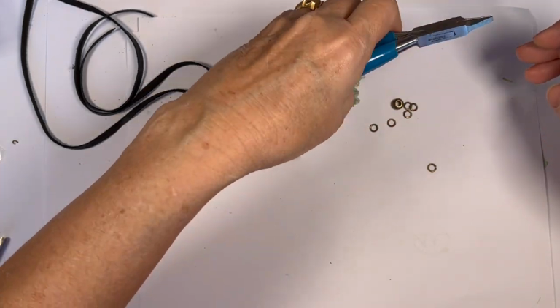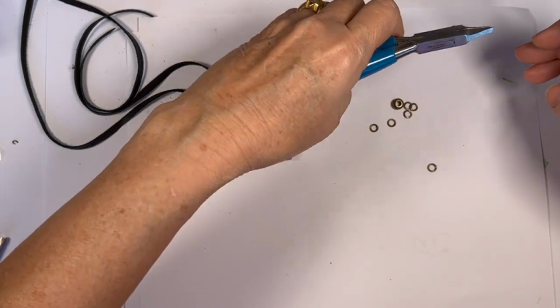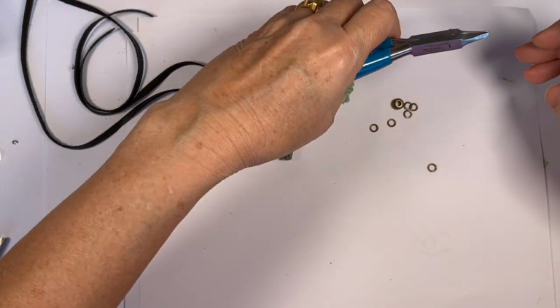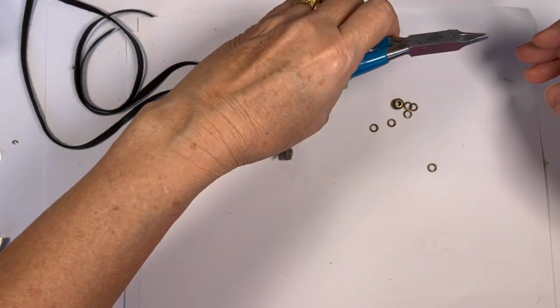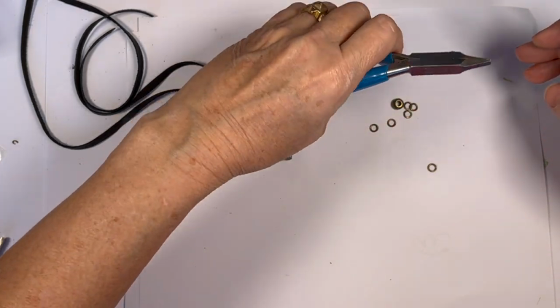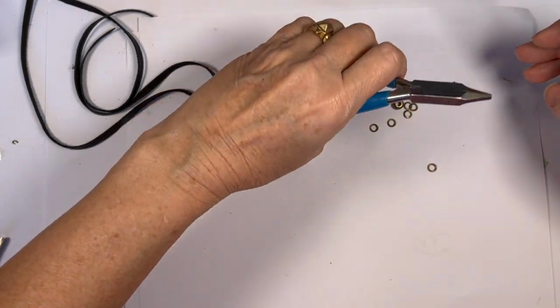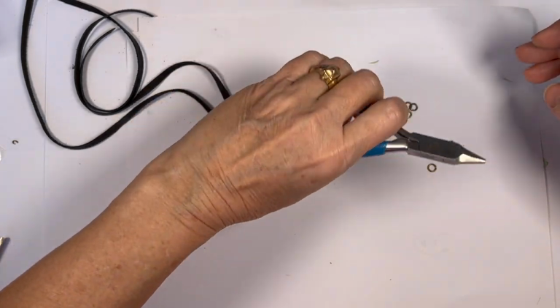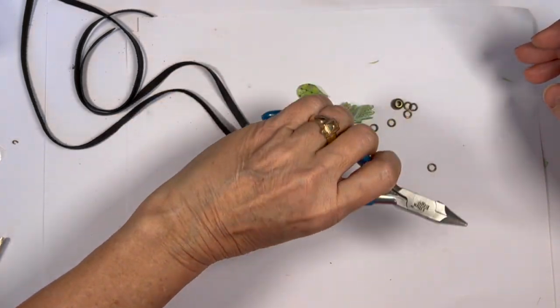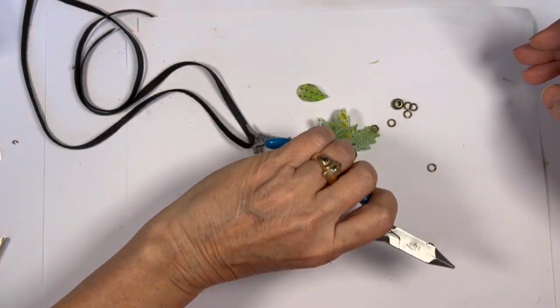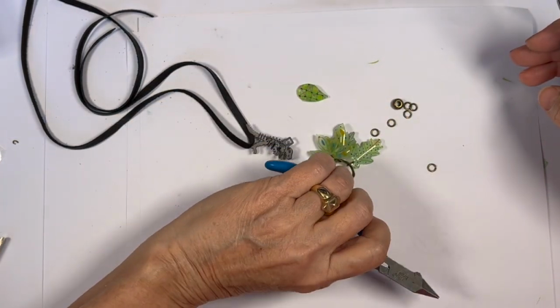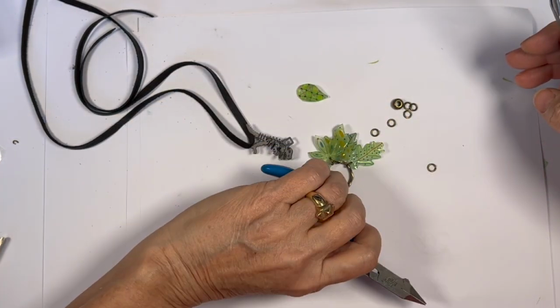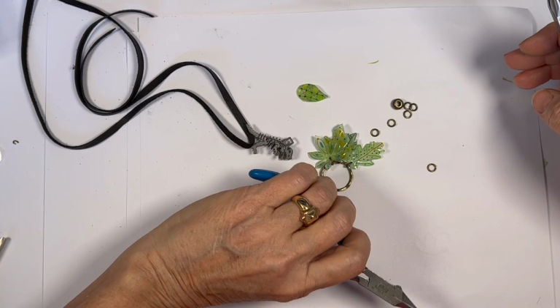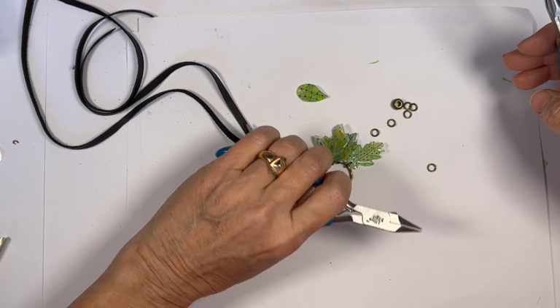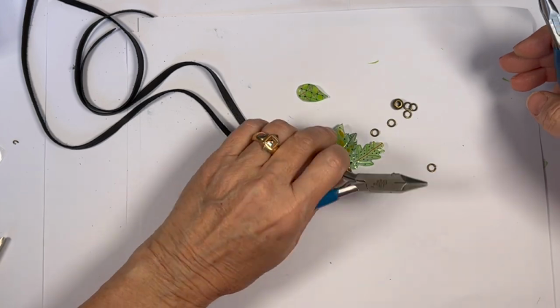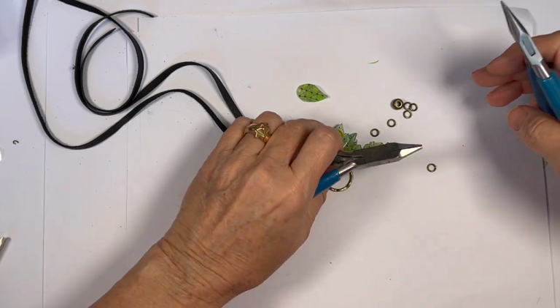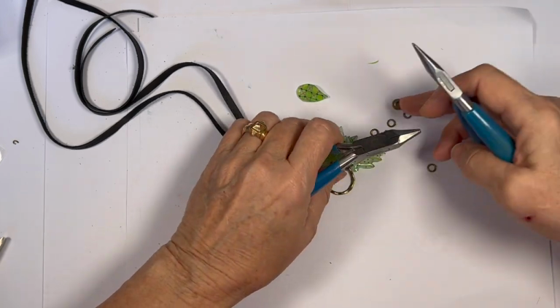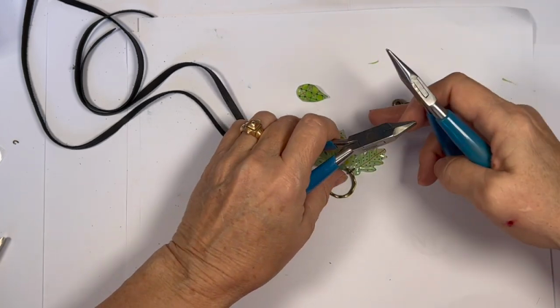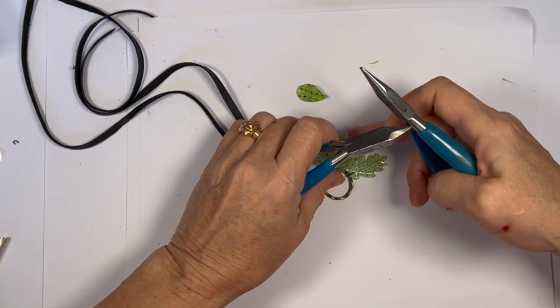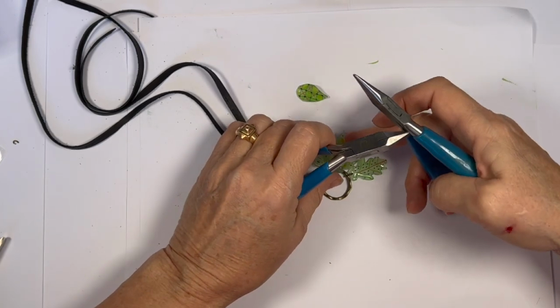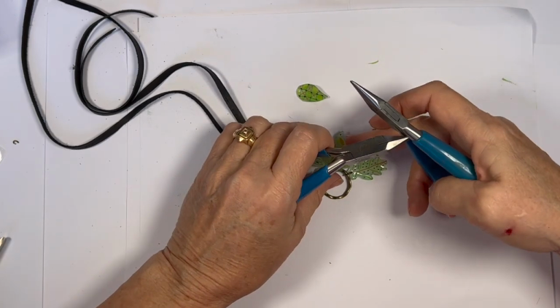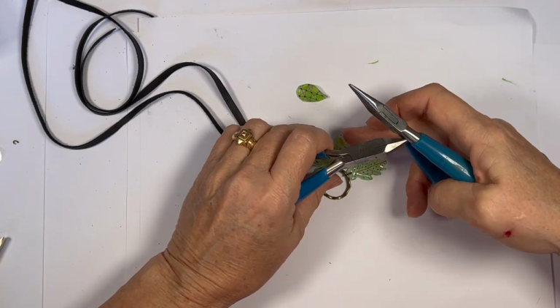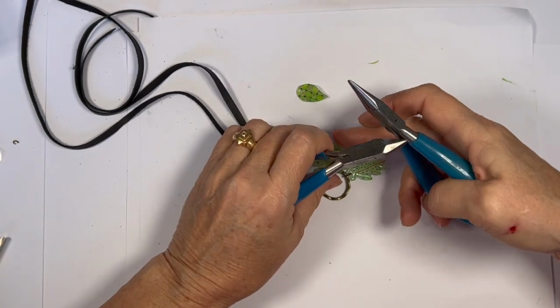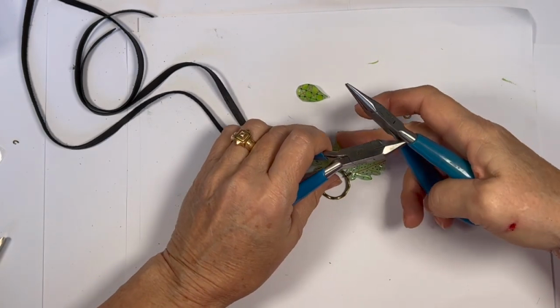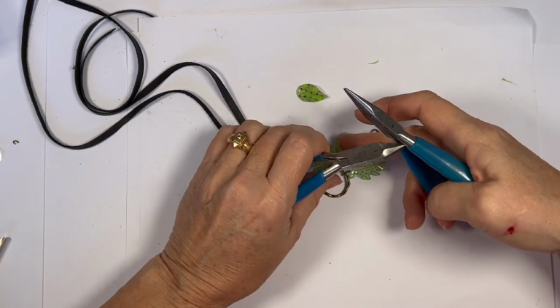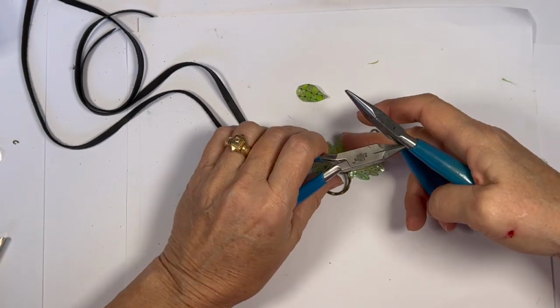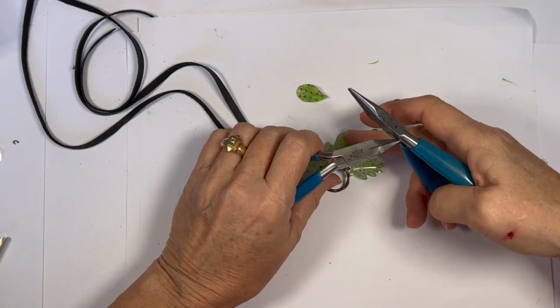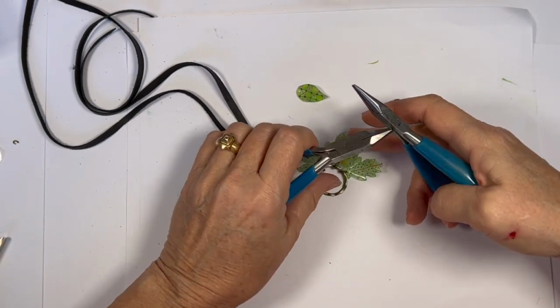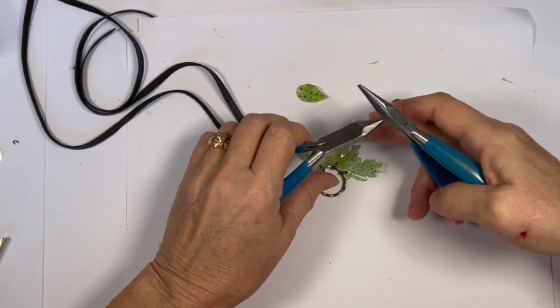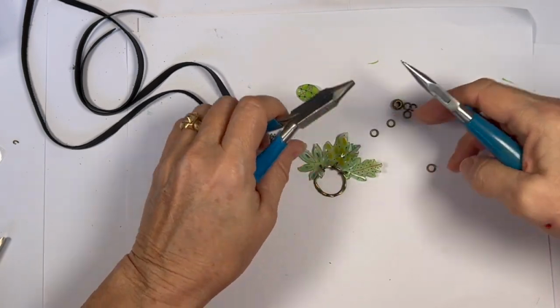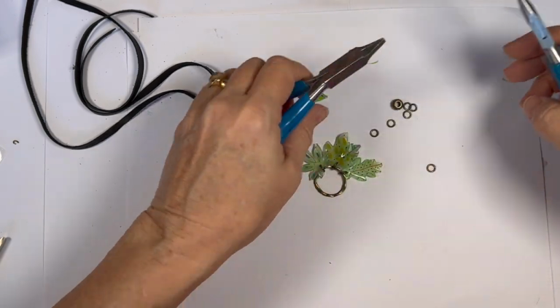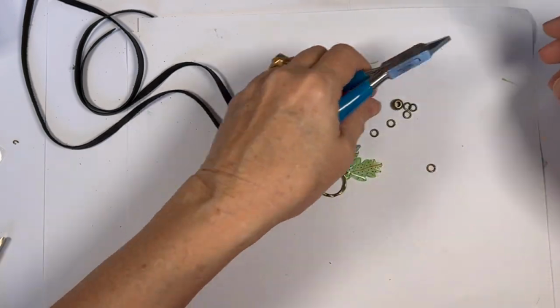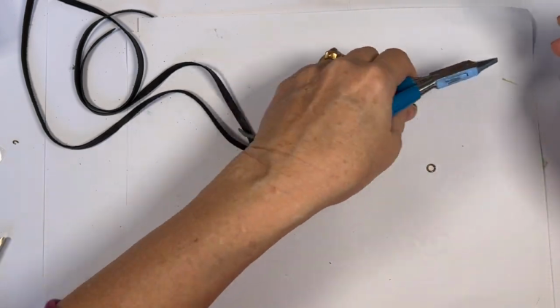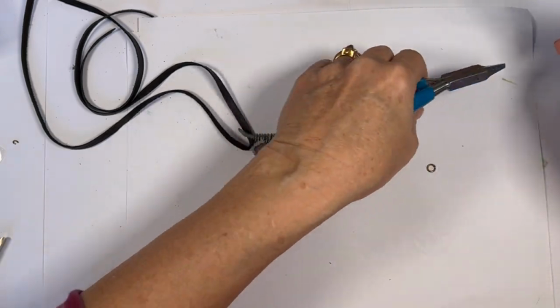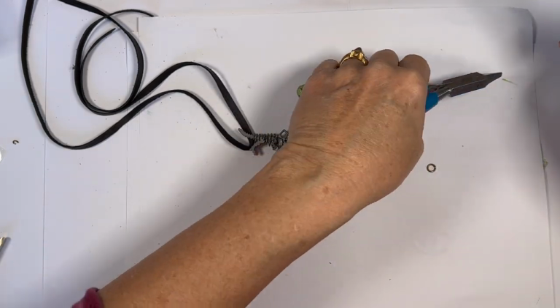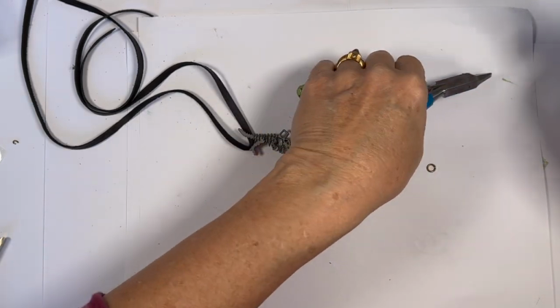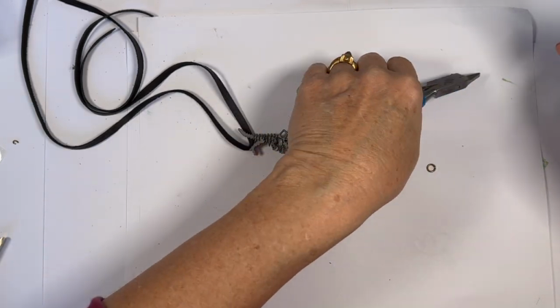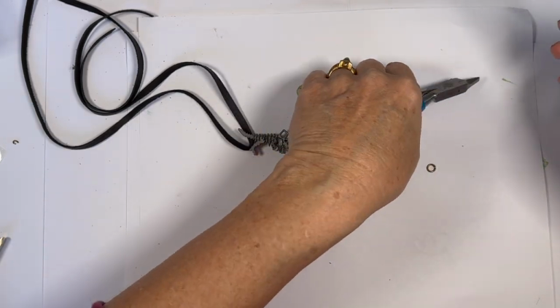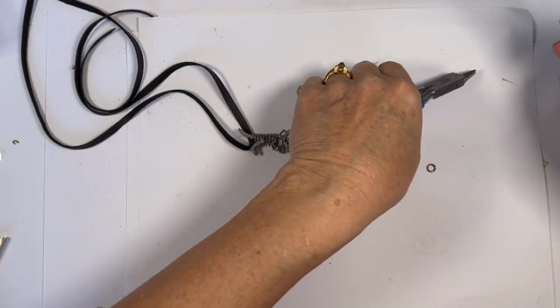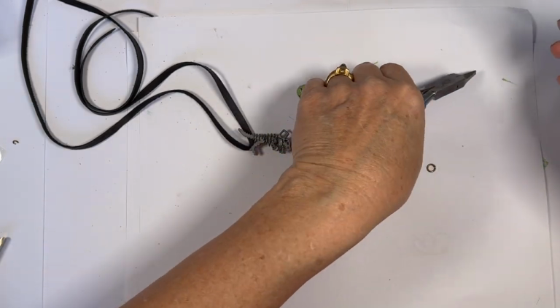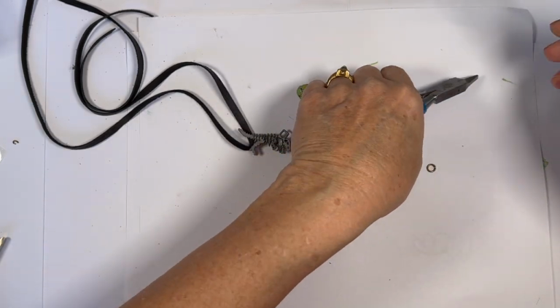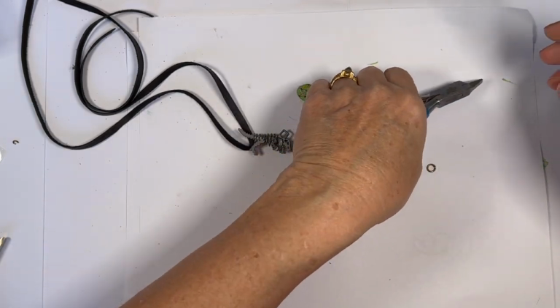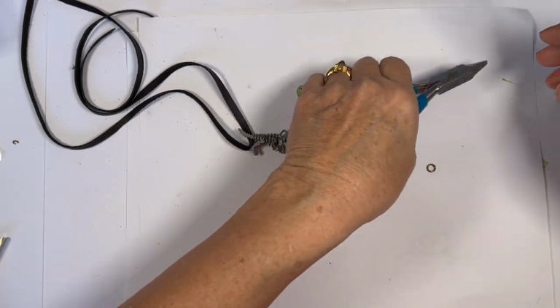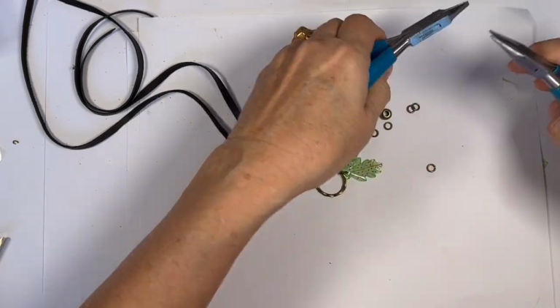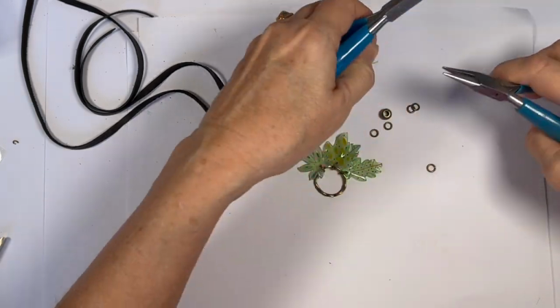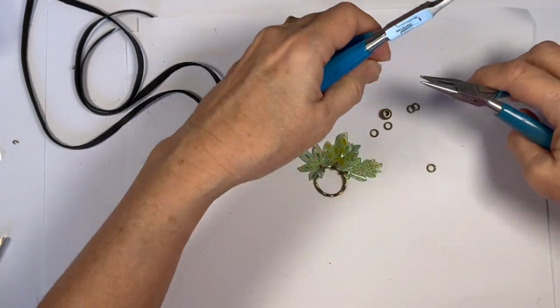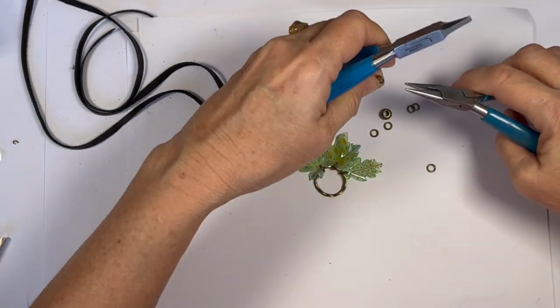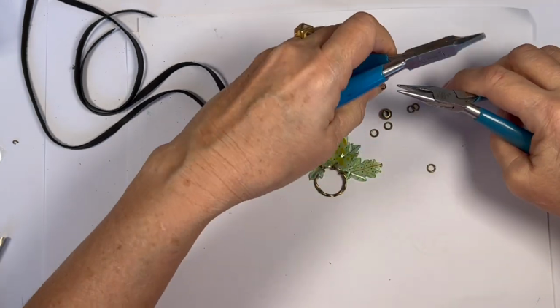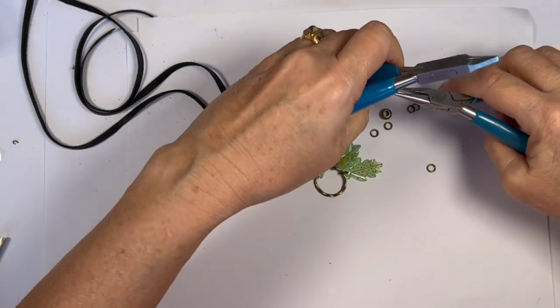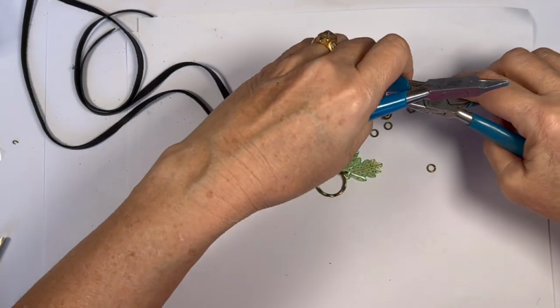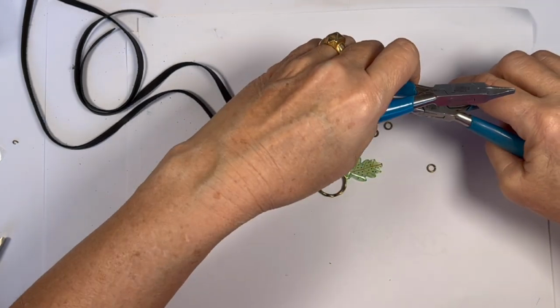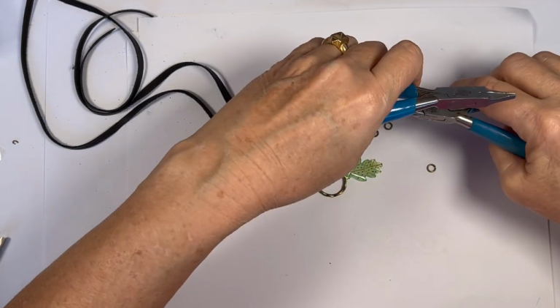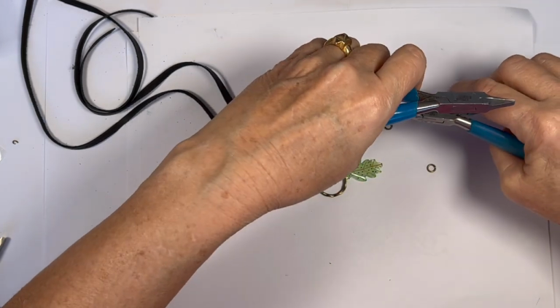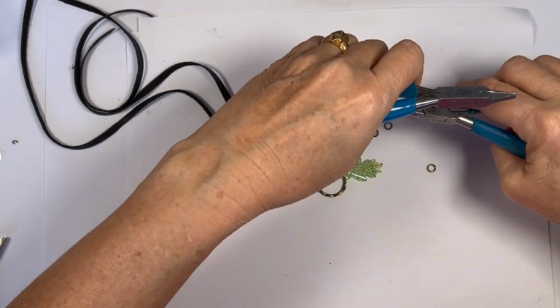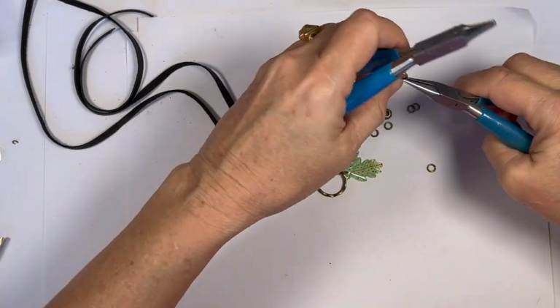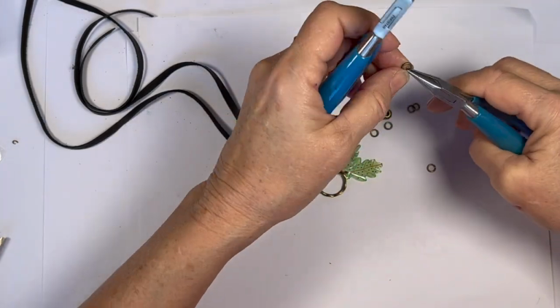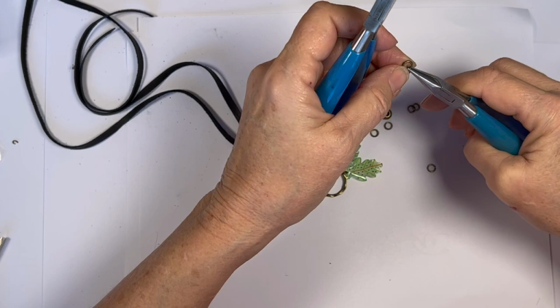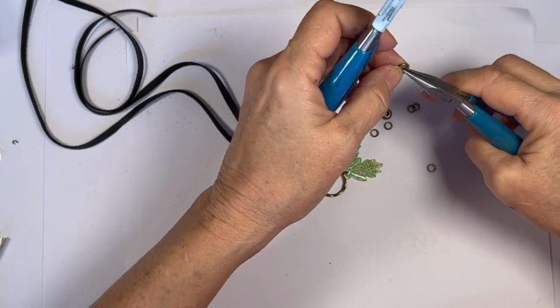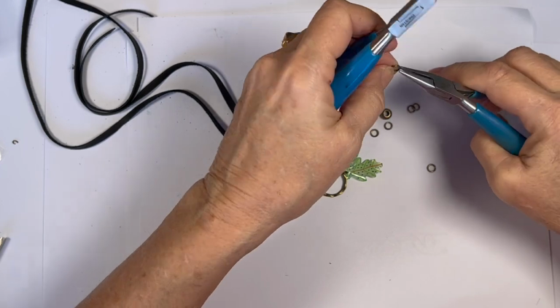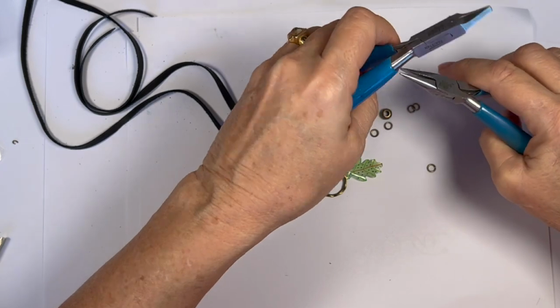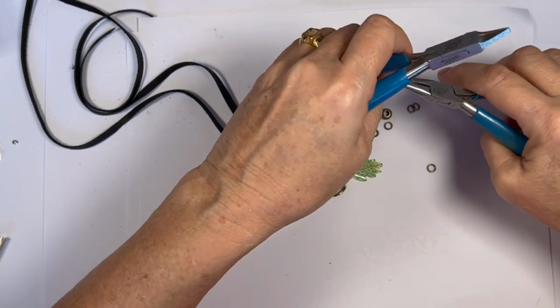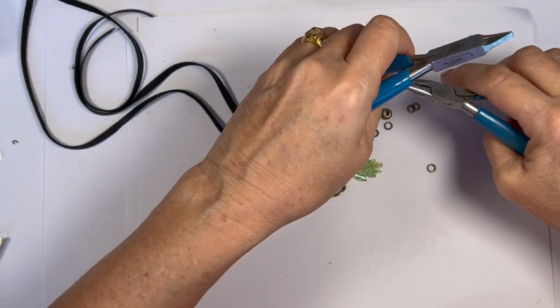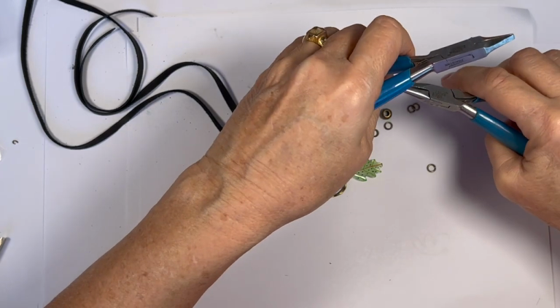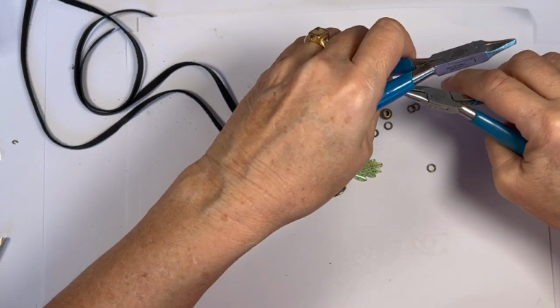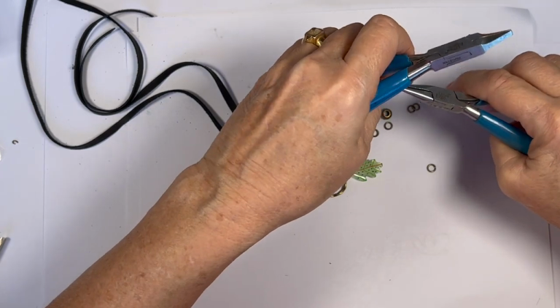On the other side of this, I'm going to flank that big piece.